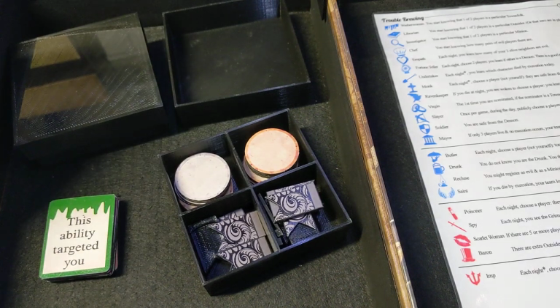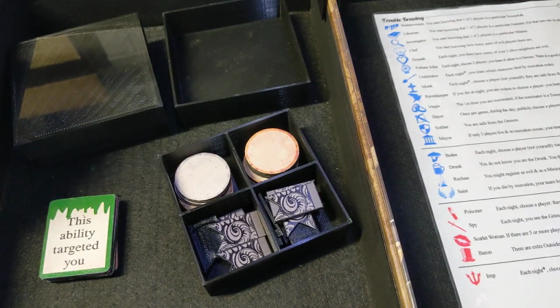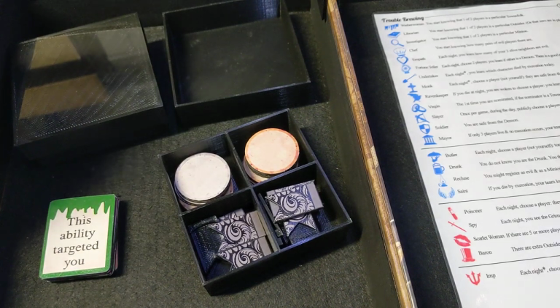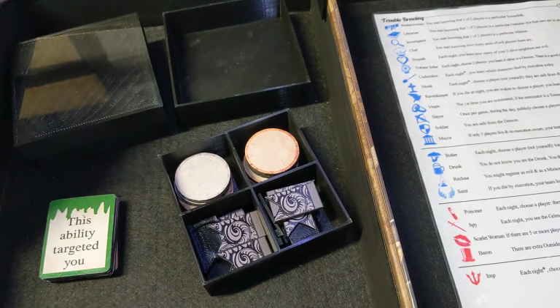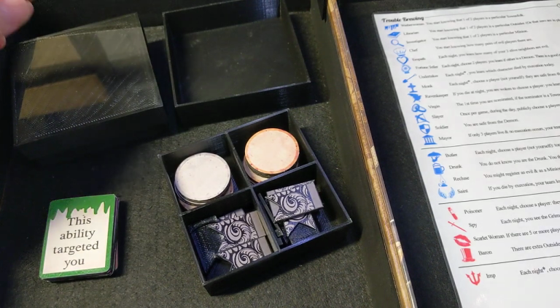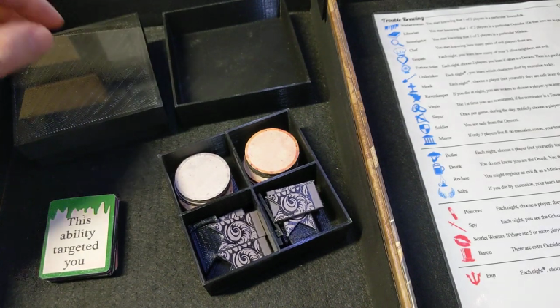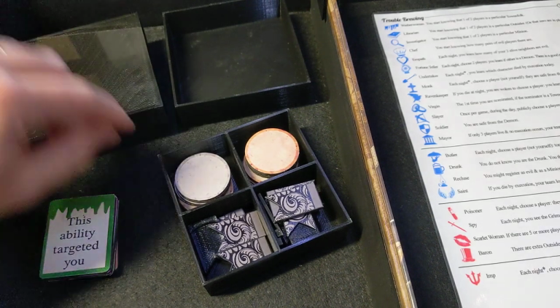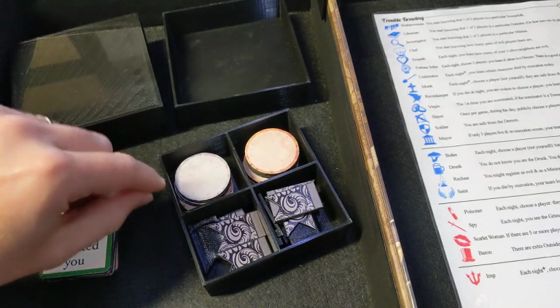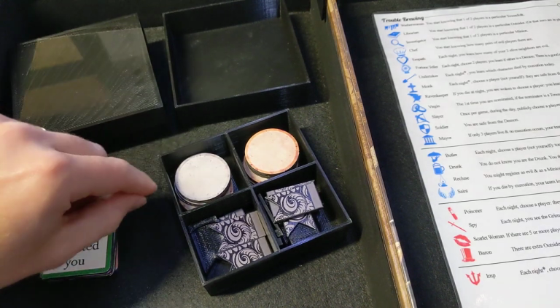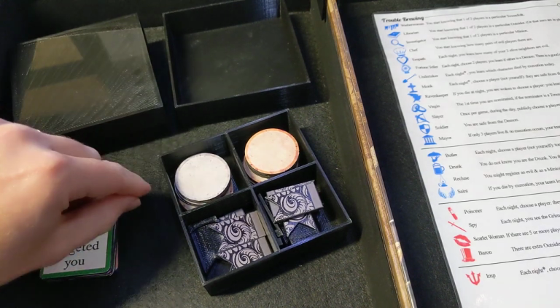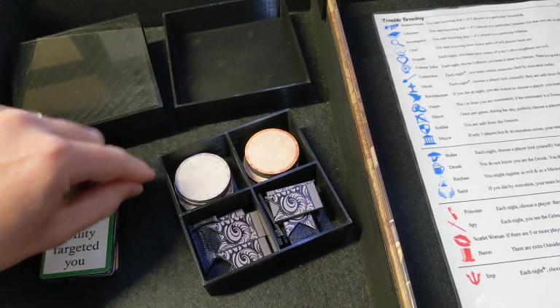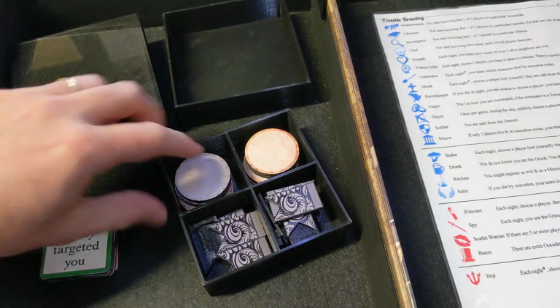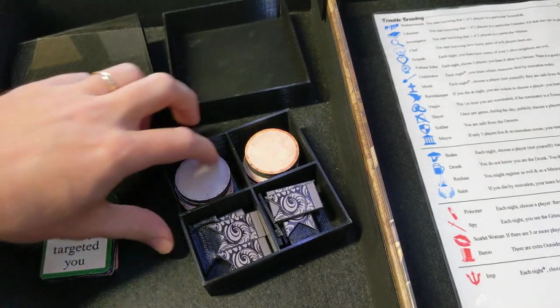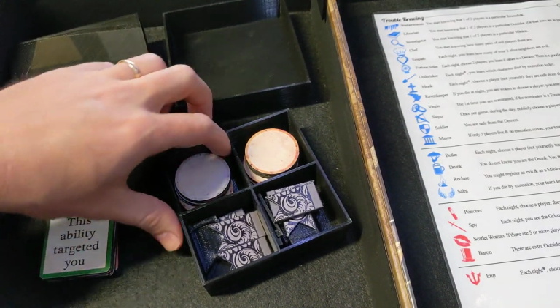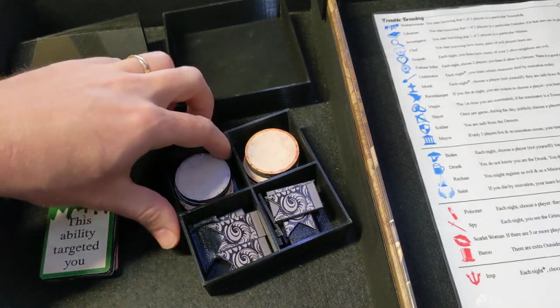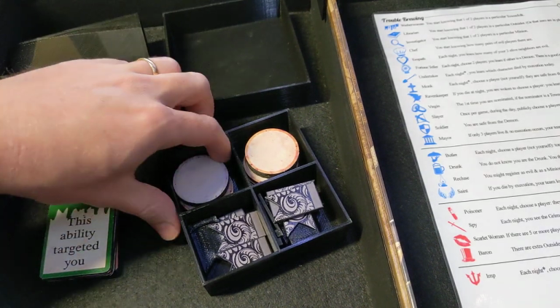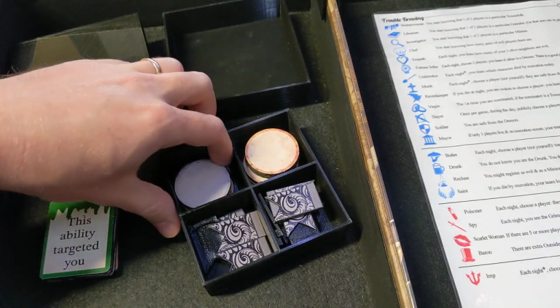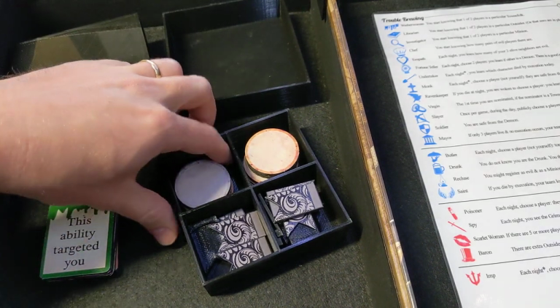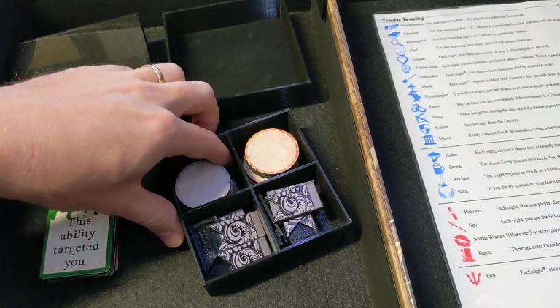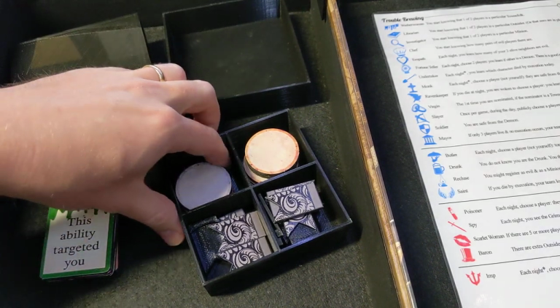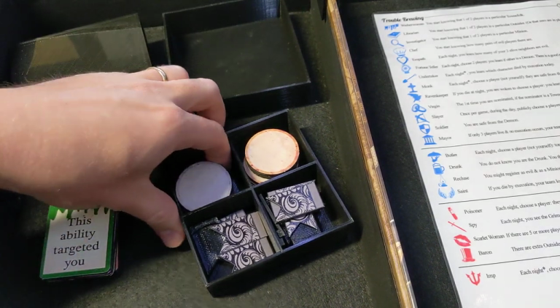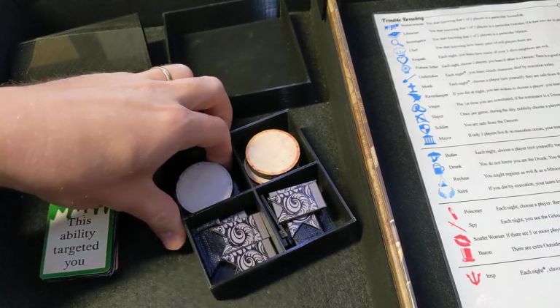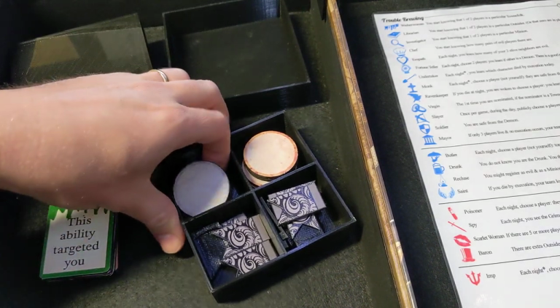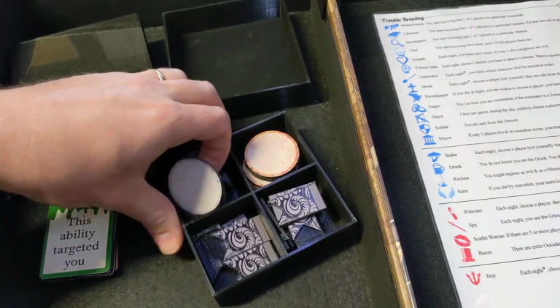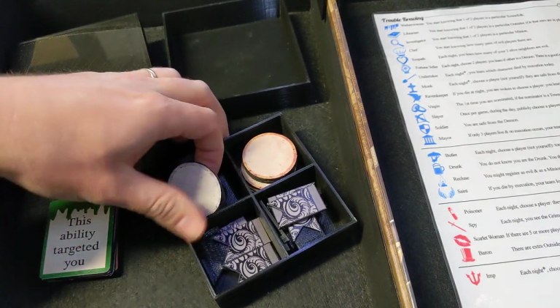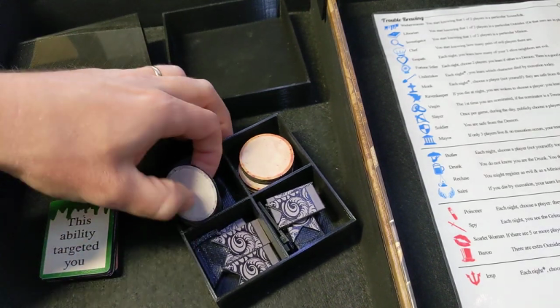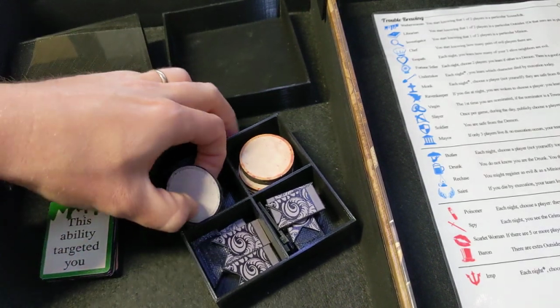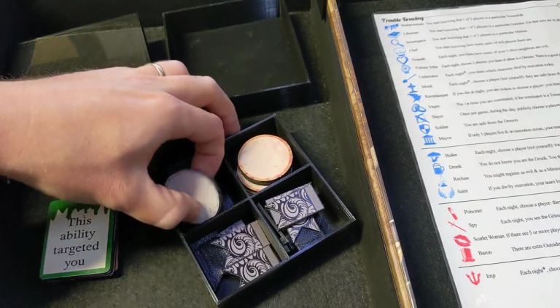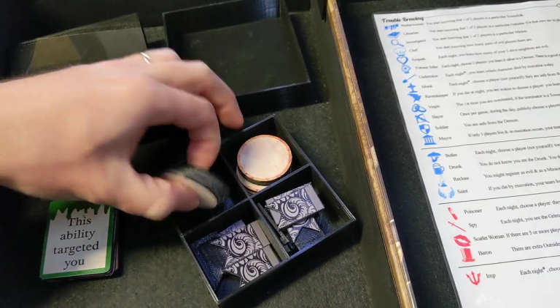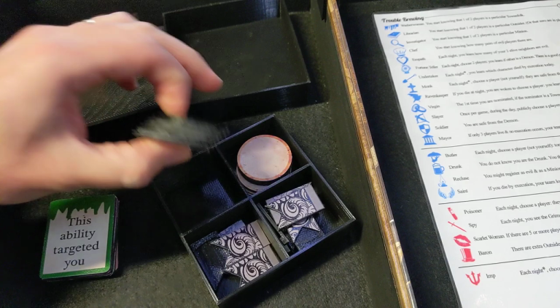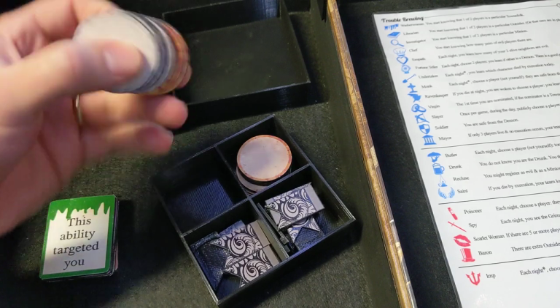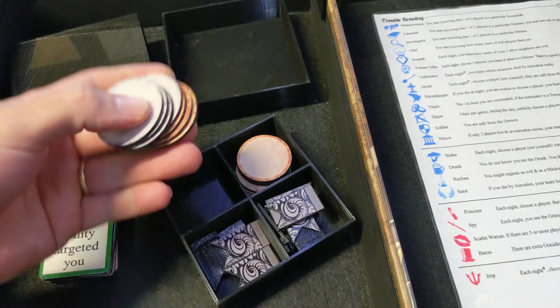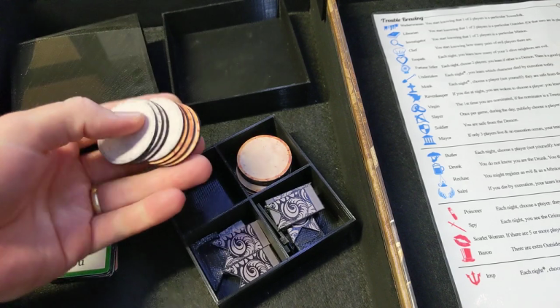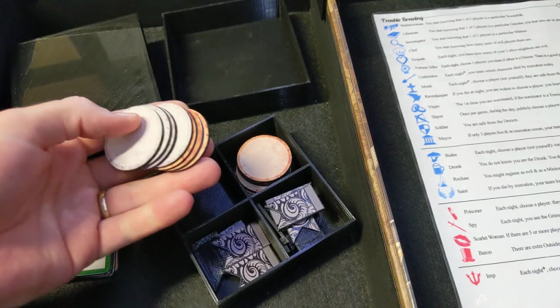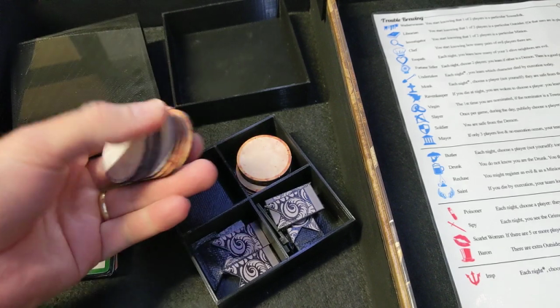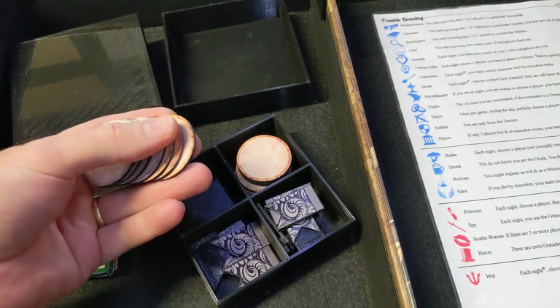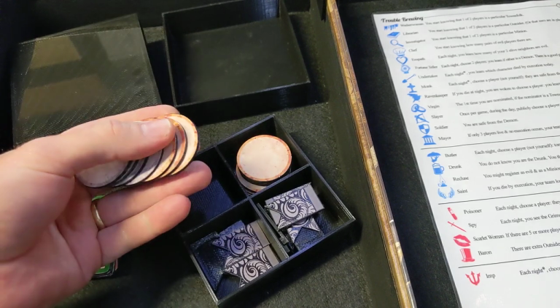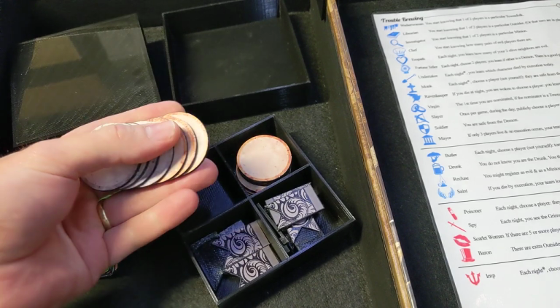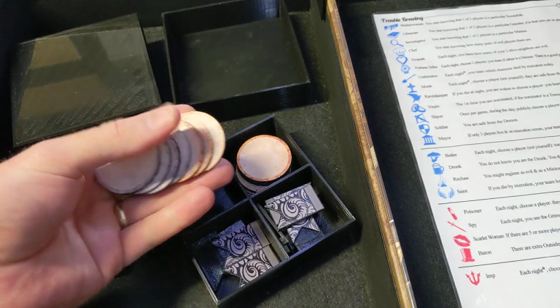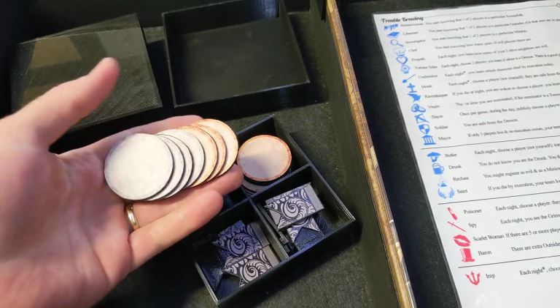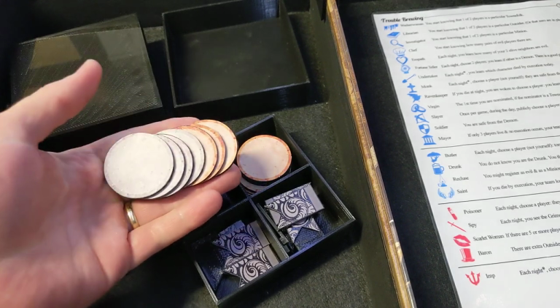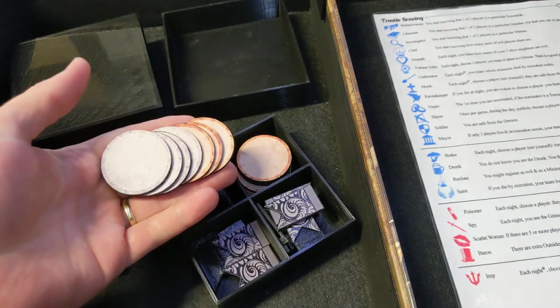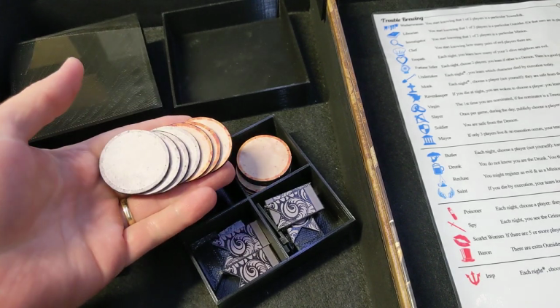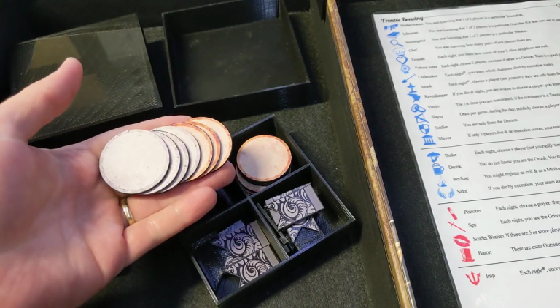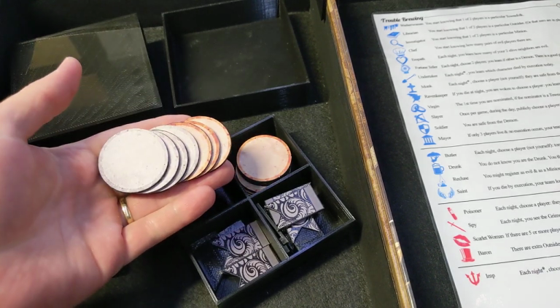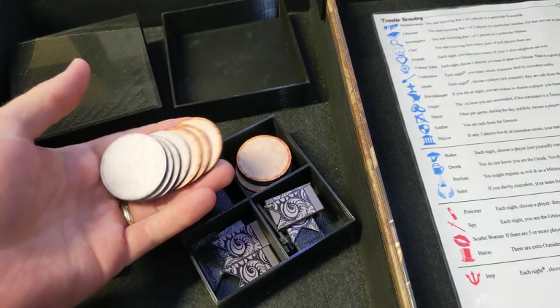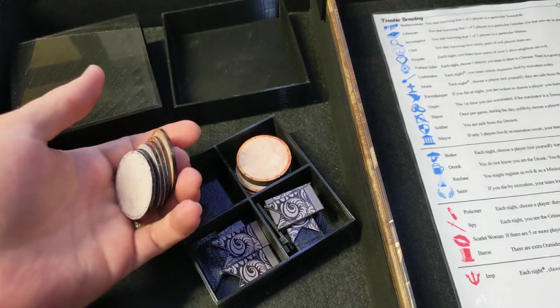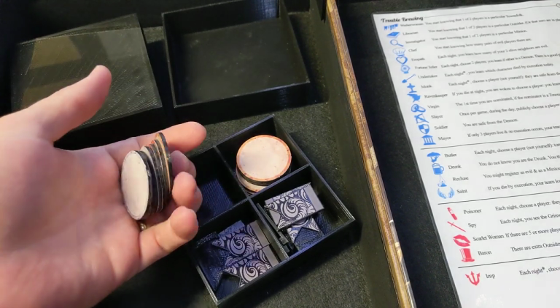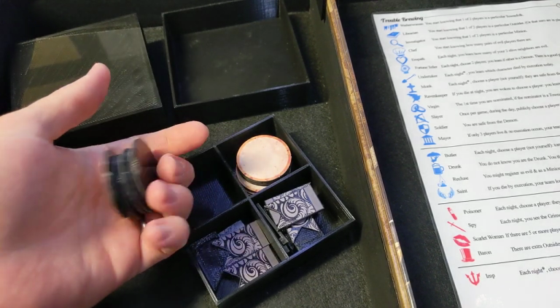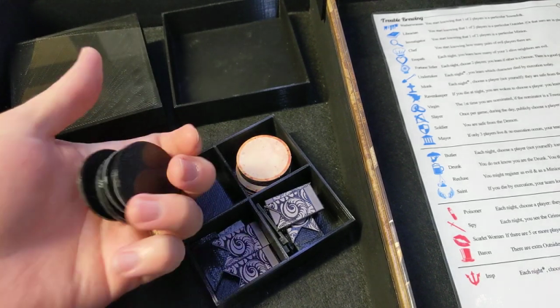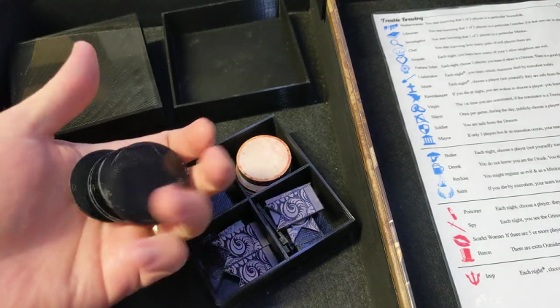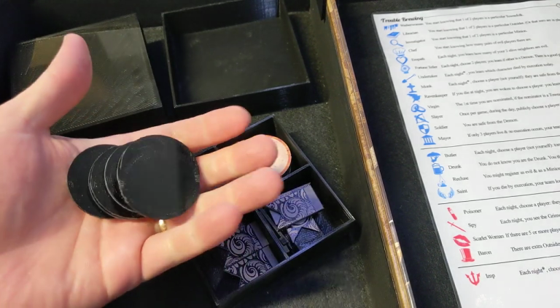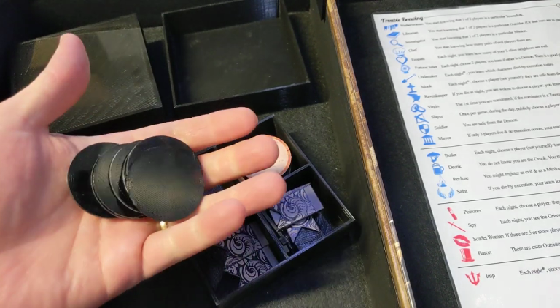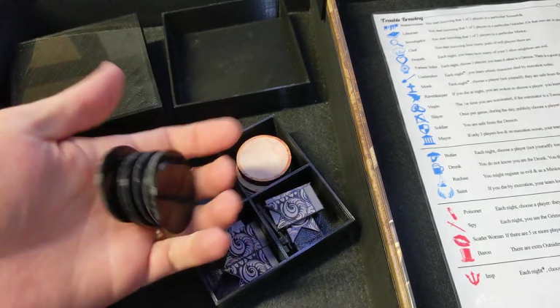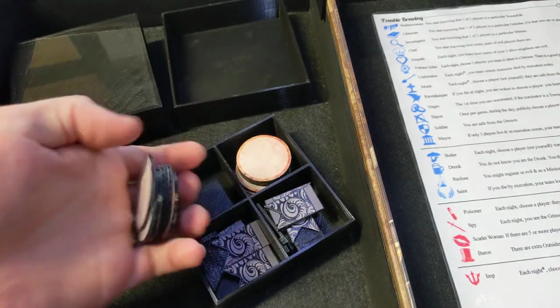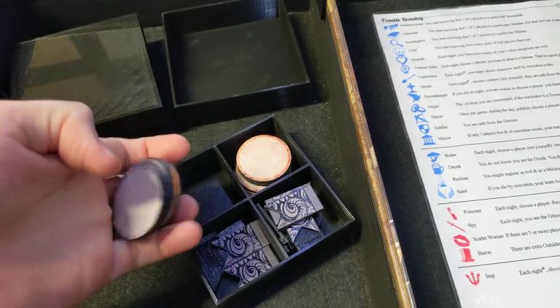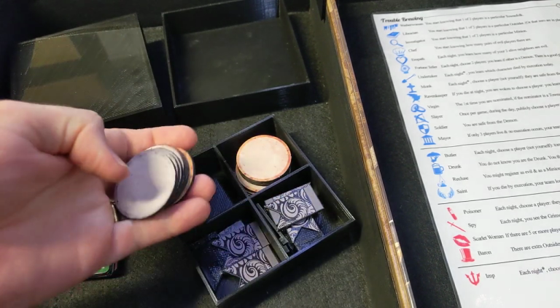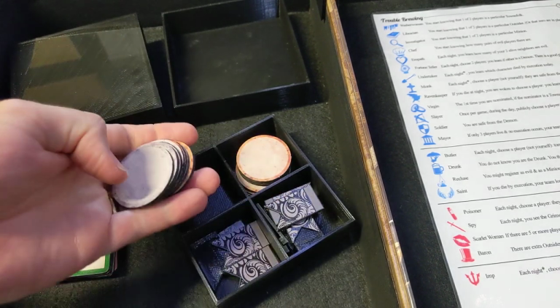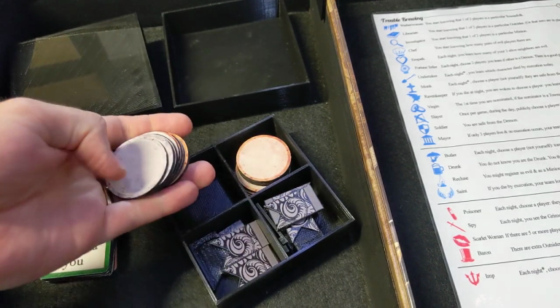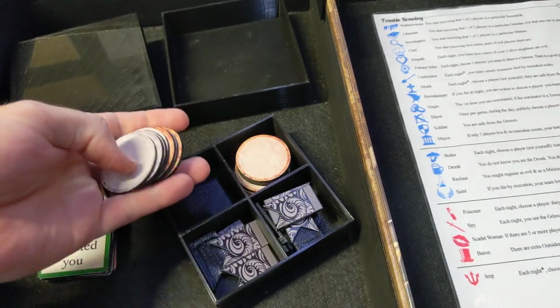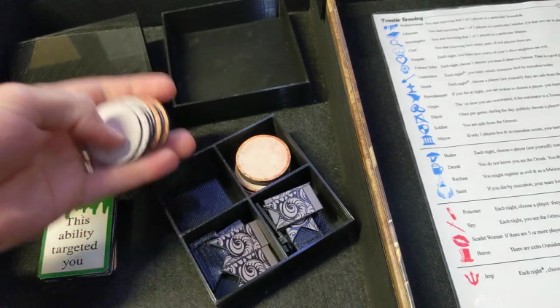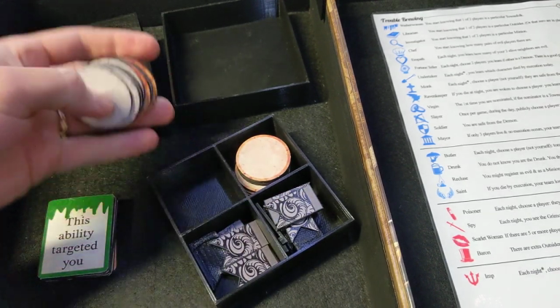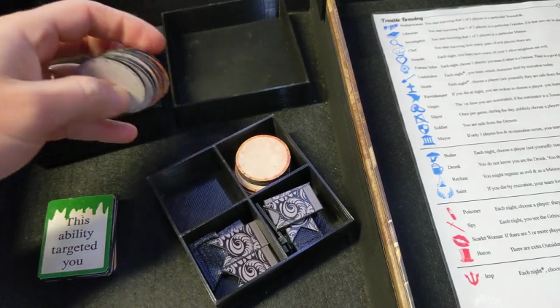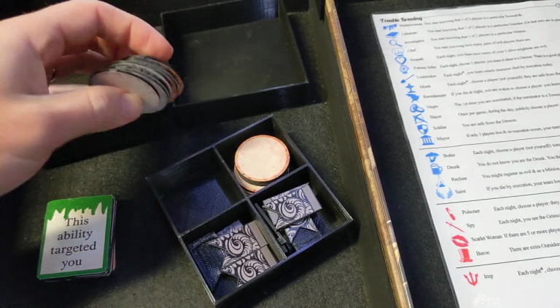This is where I'm up to with my Blood on the Clock Tower print and play. I've got the life tokens here for all the players — they get flipped upside down when you die.